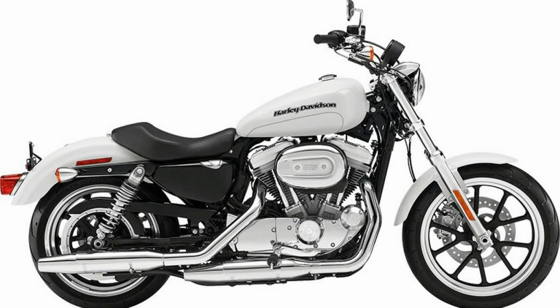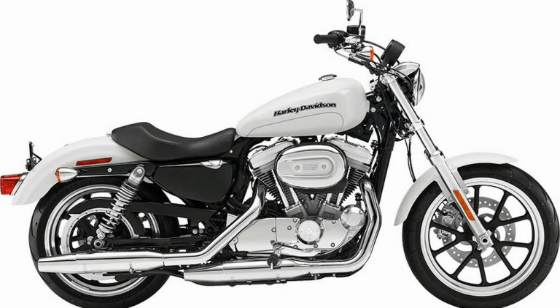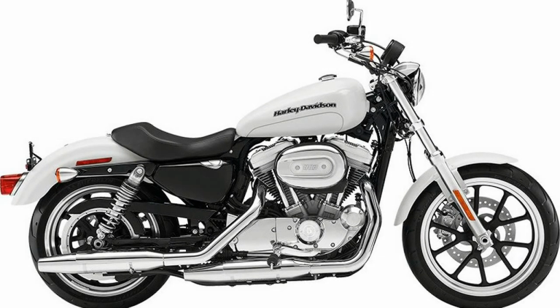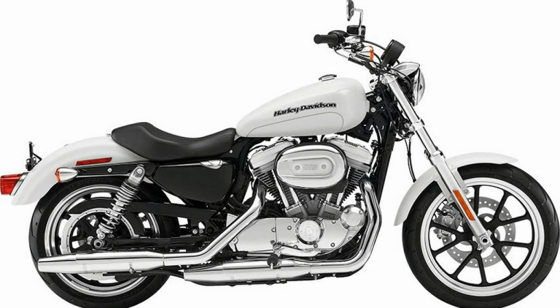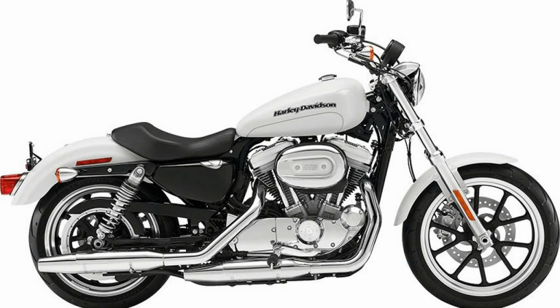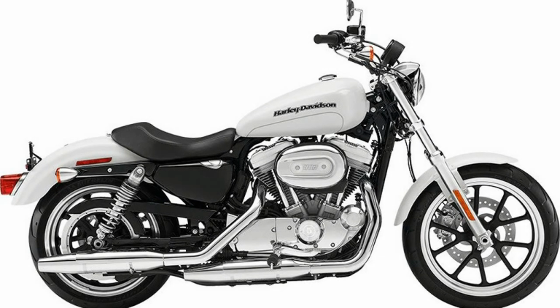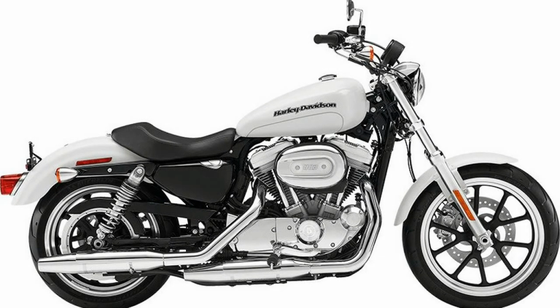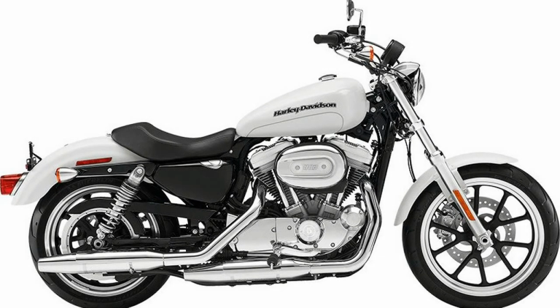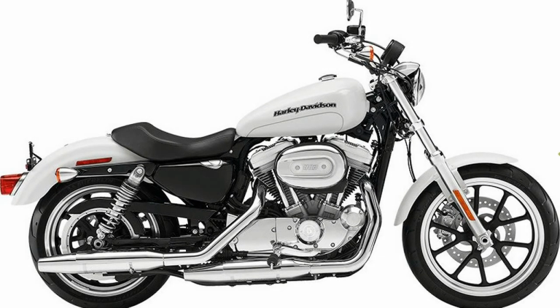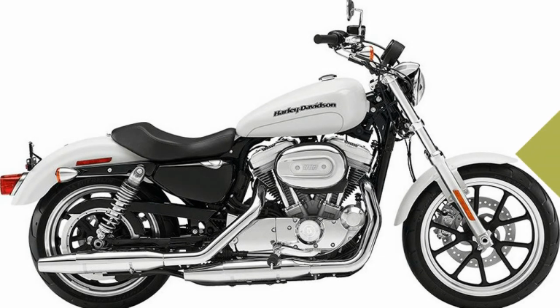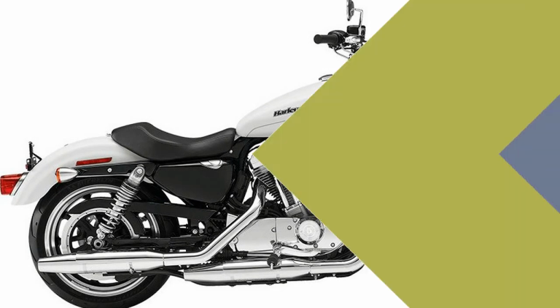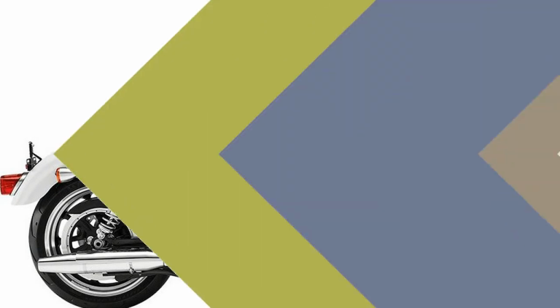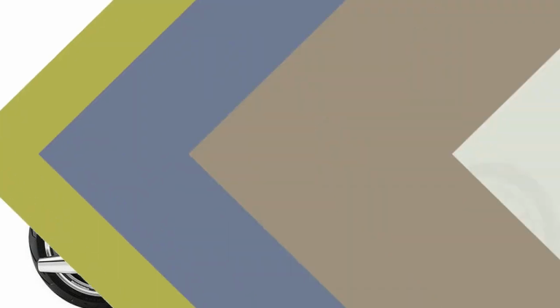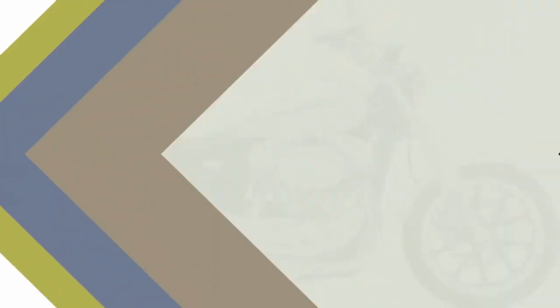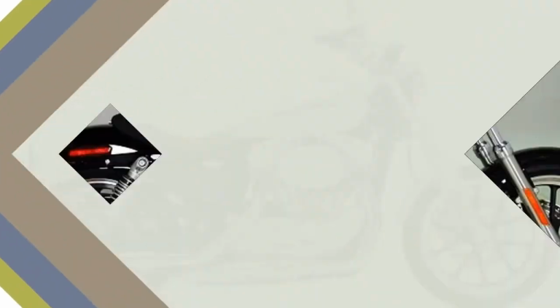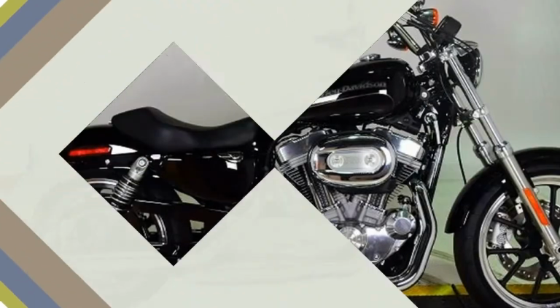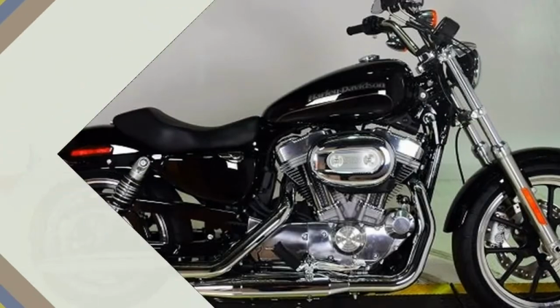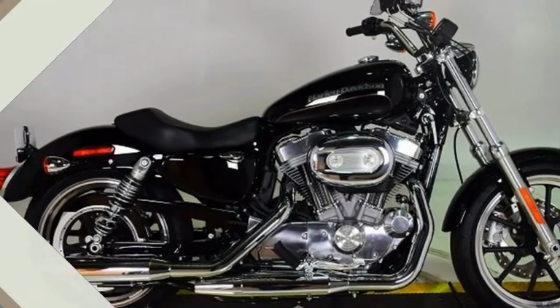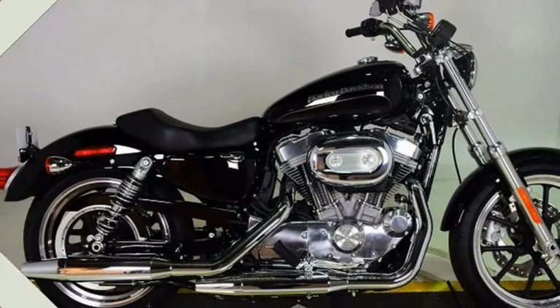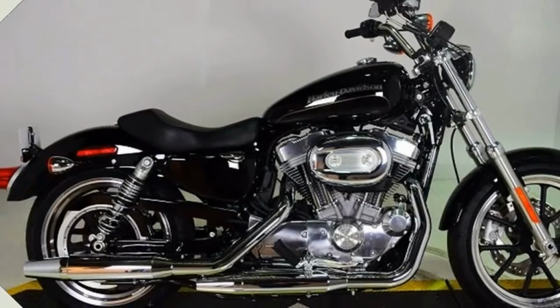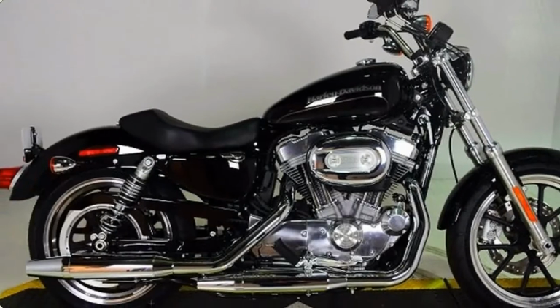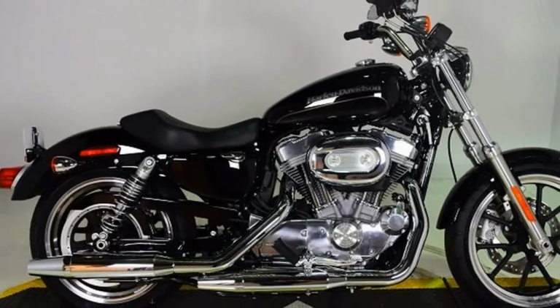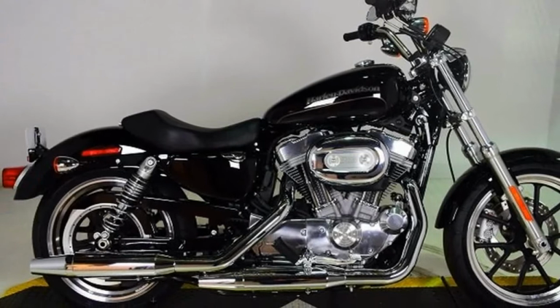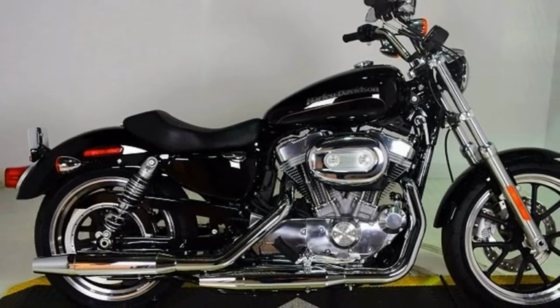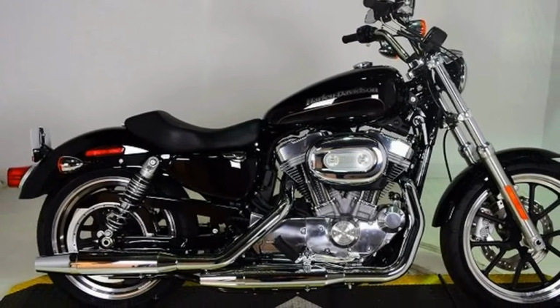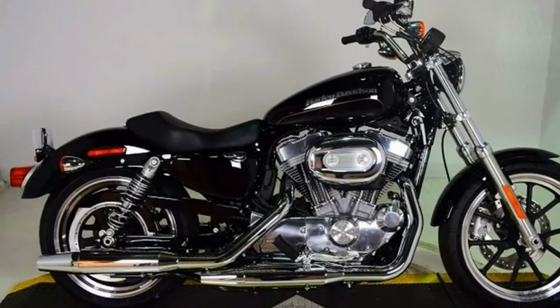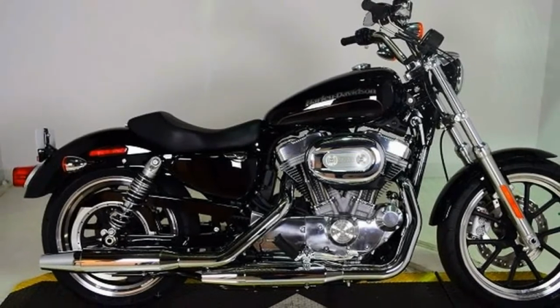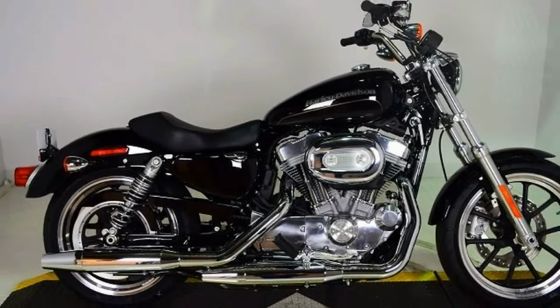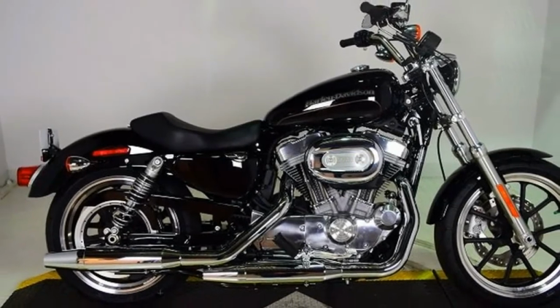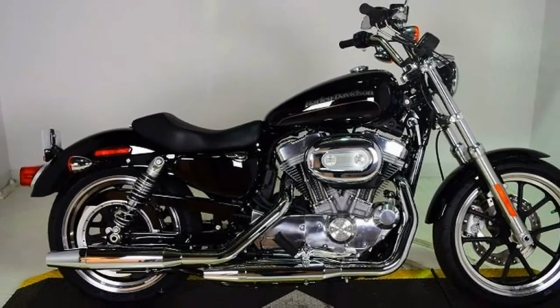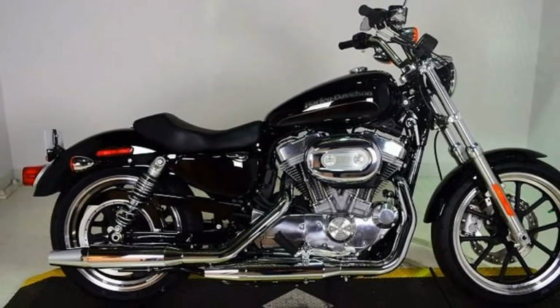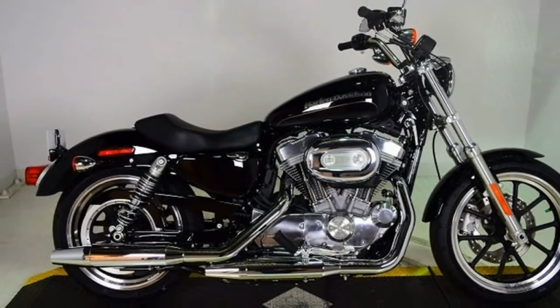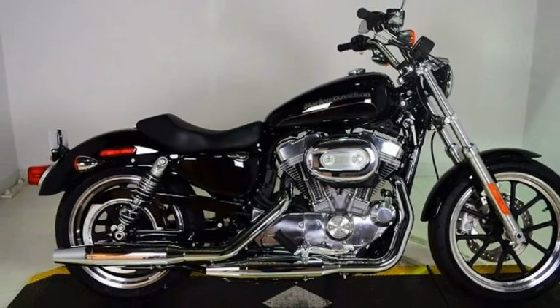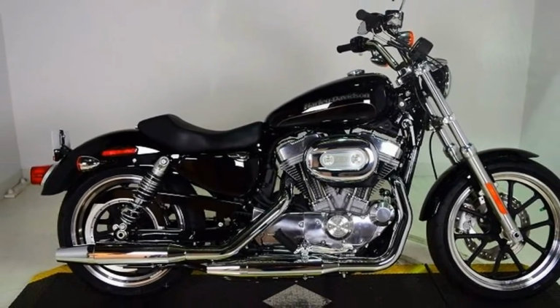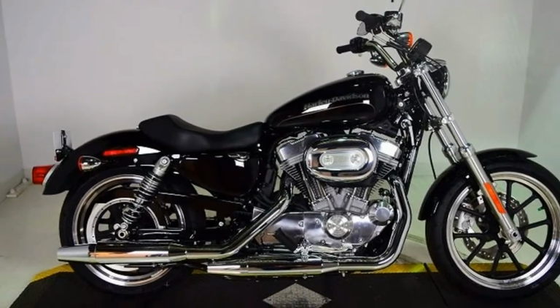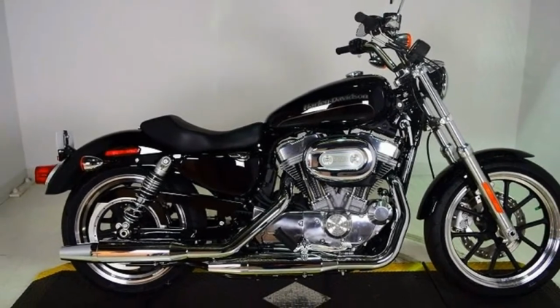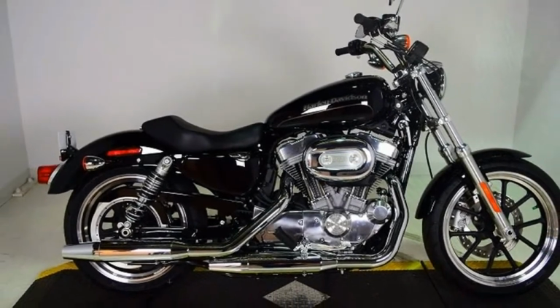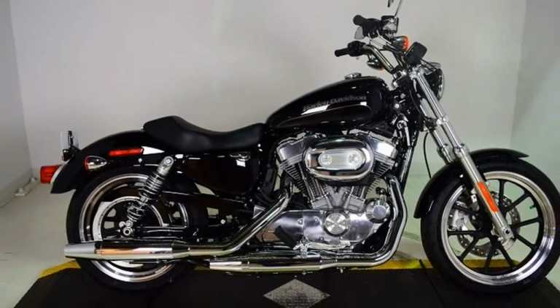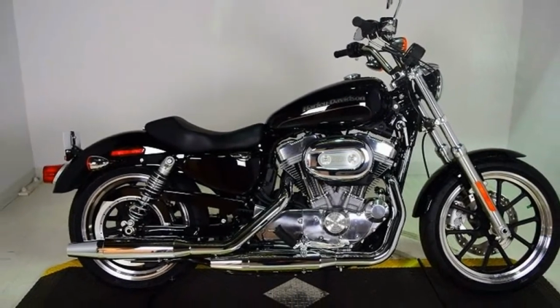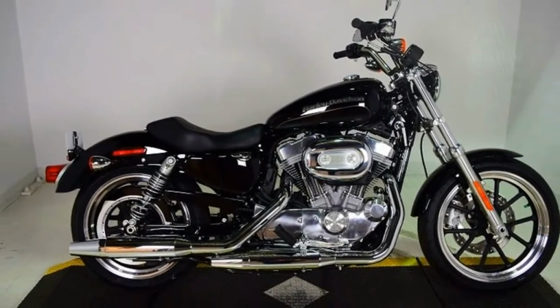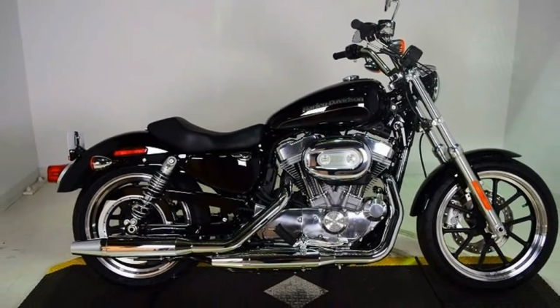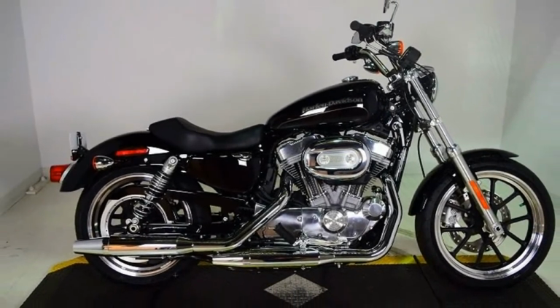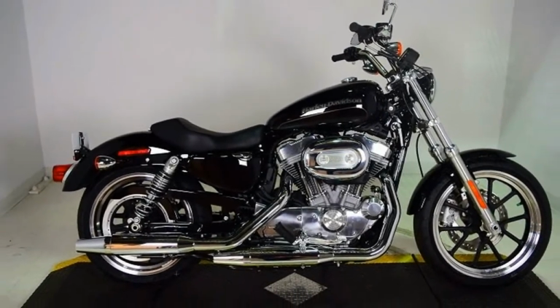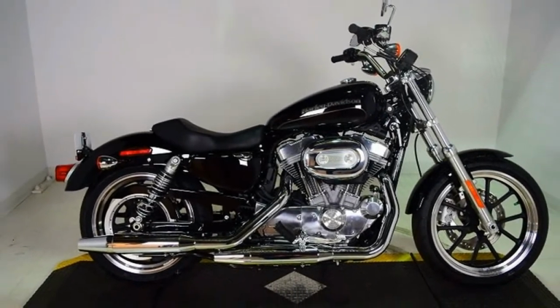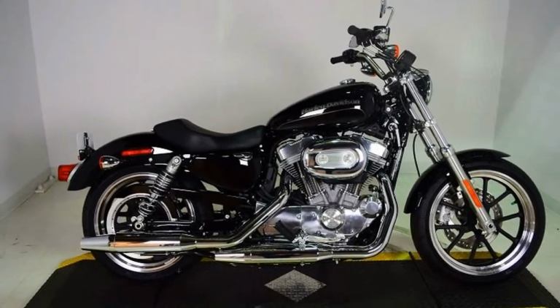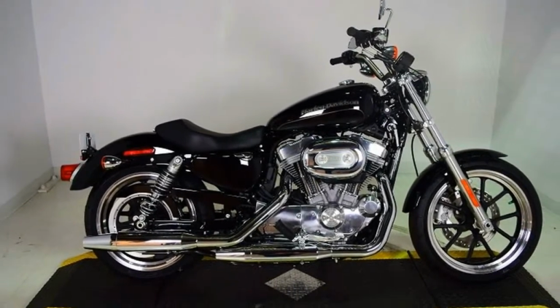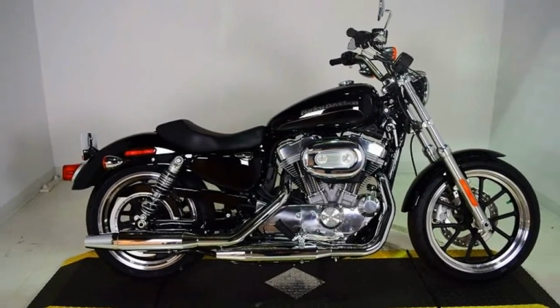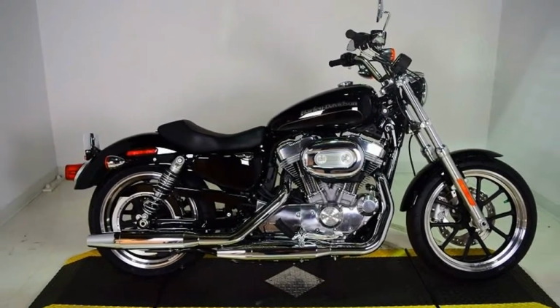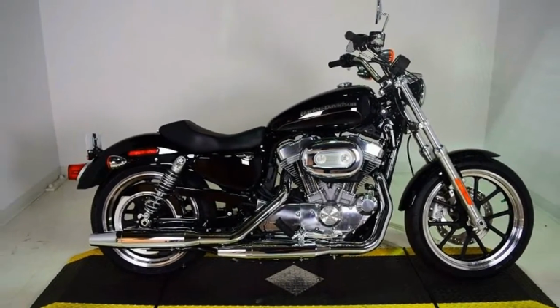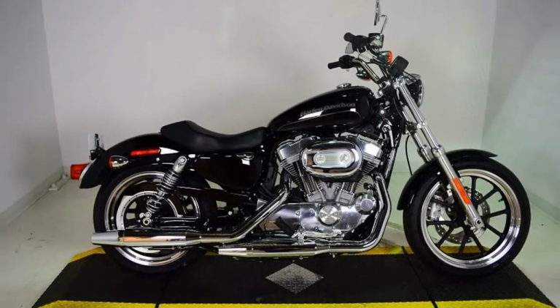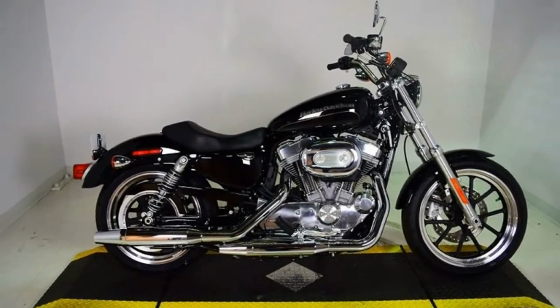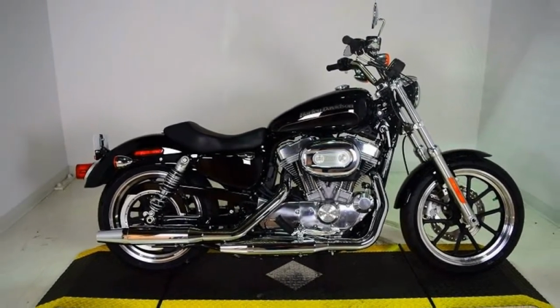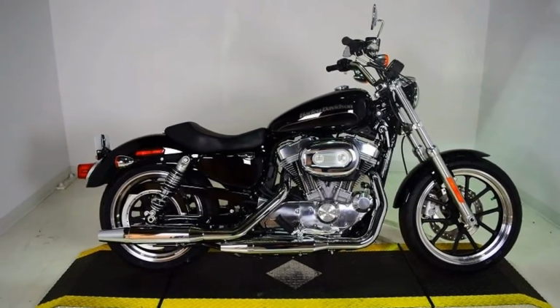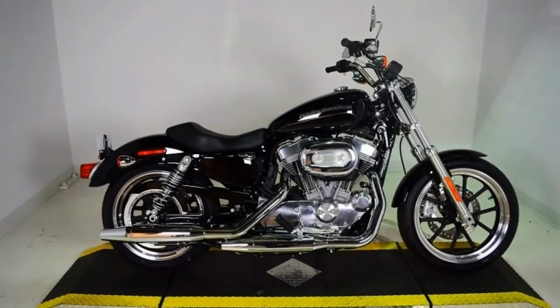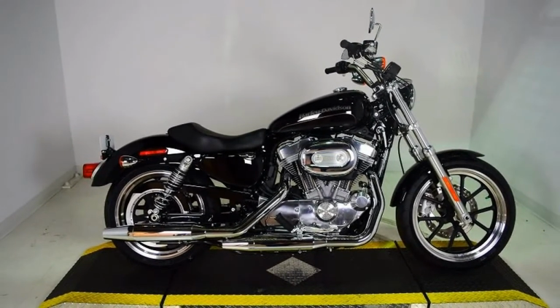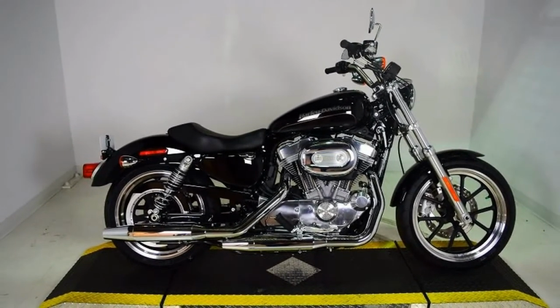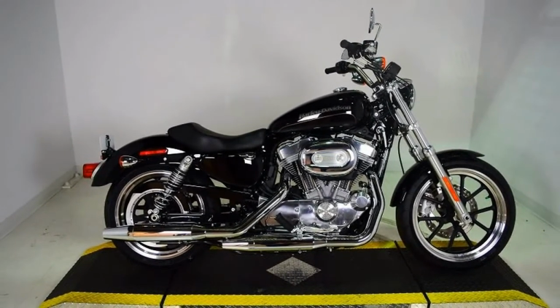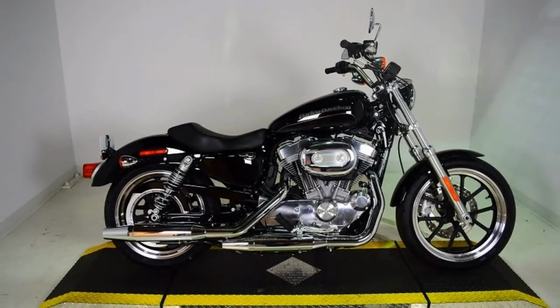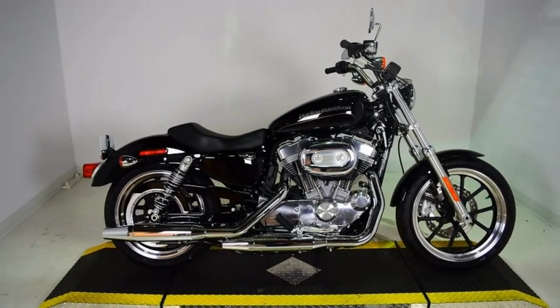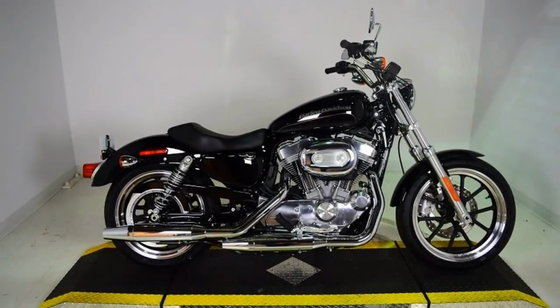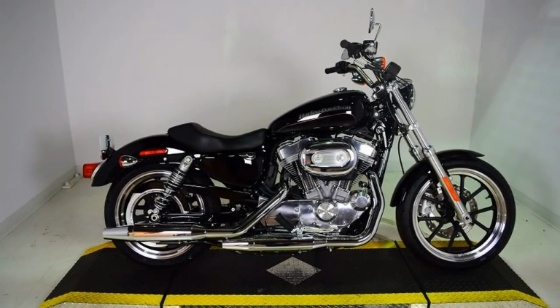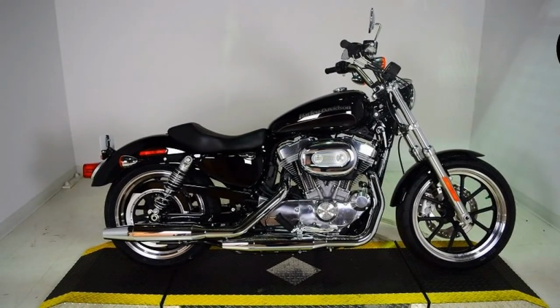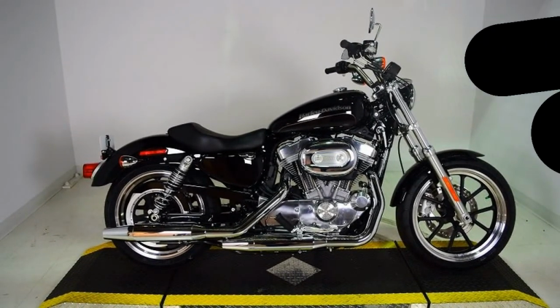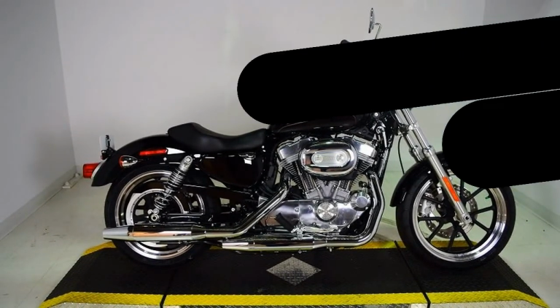Weight: 569 pounds (wet). Dry Weight: 545 pounds. Wheelbase: 59.1 inches.